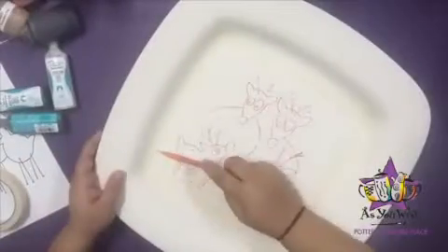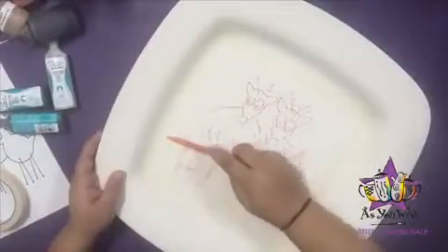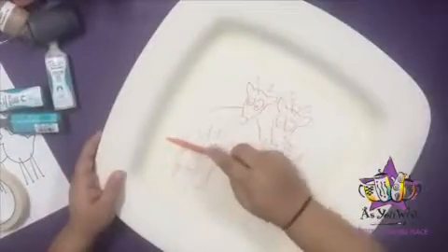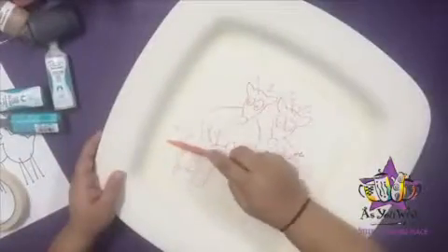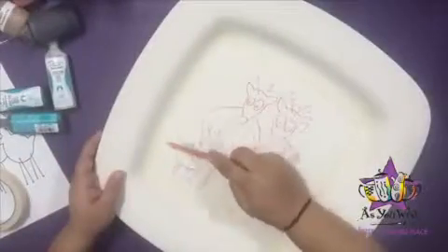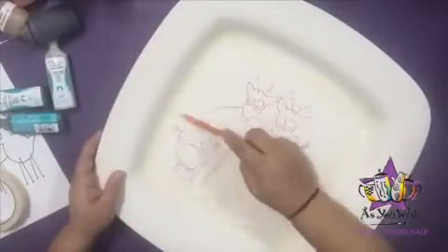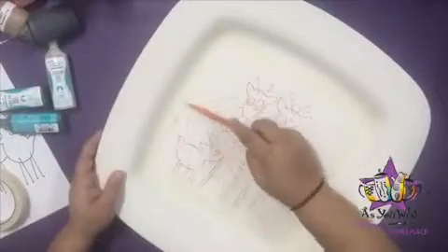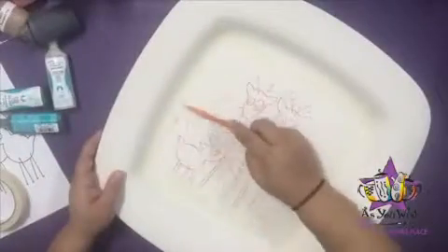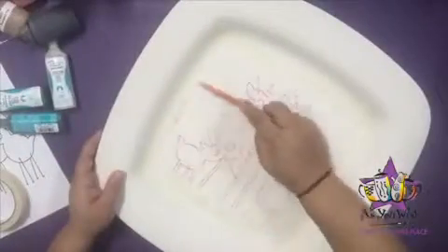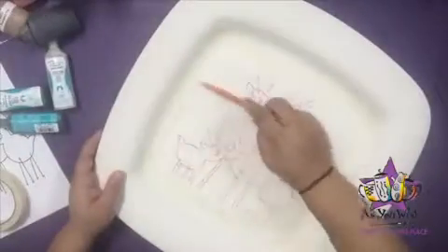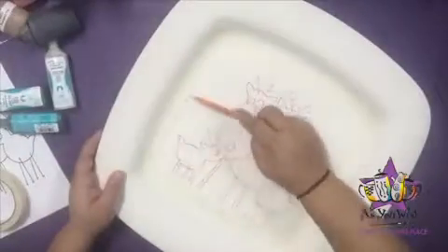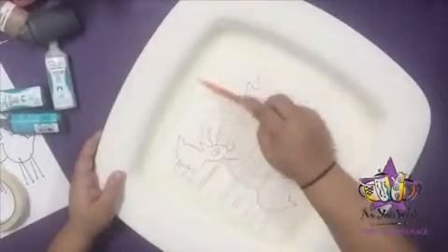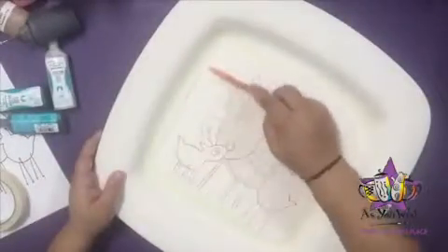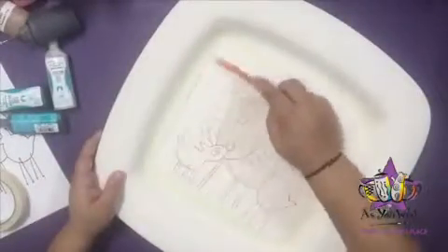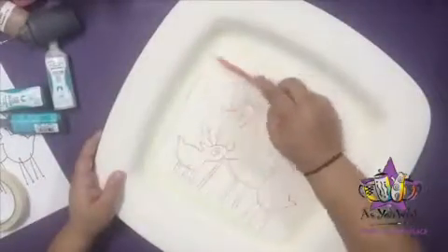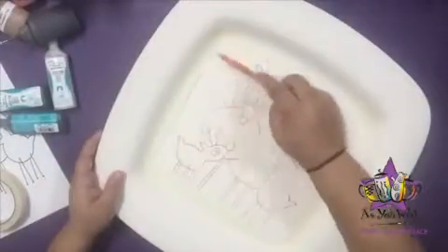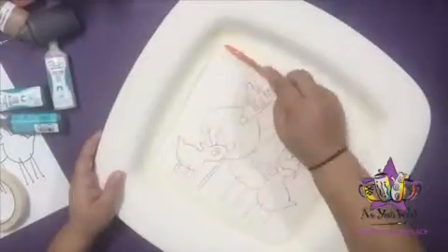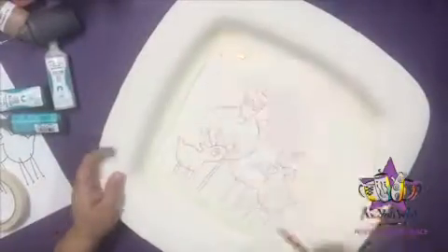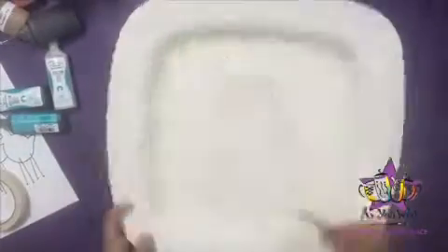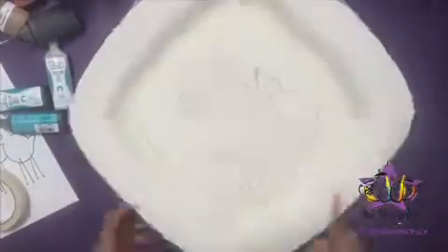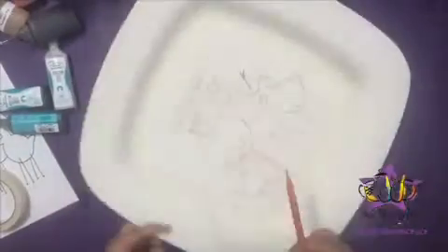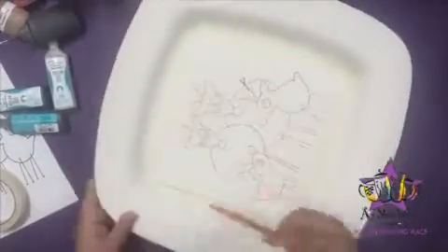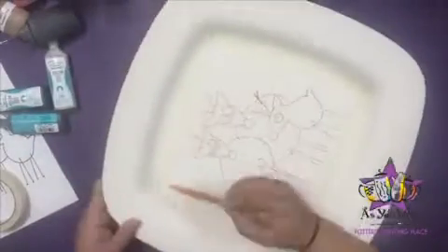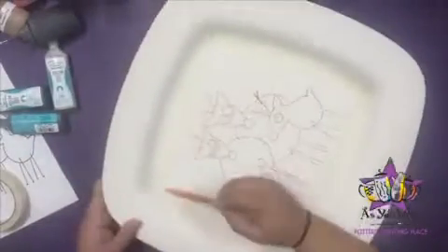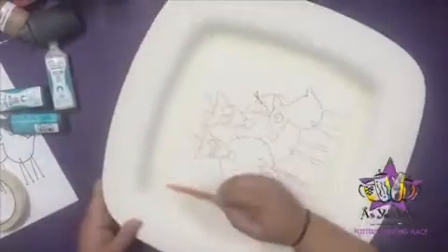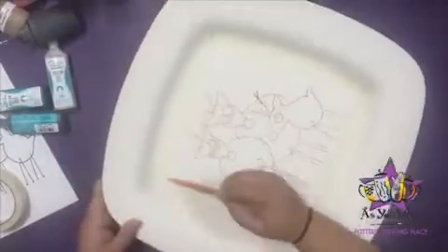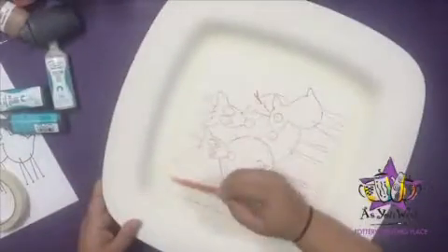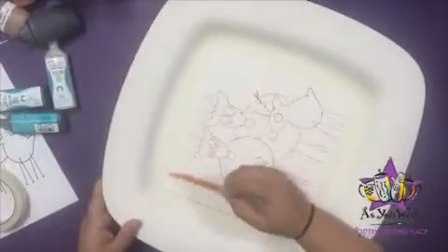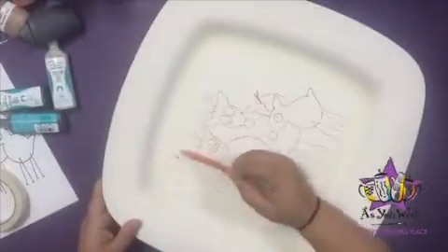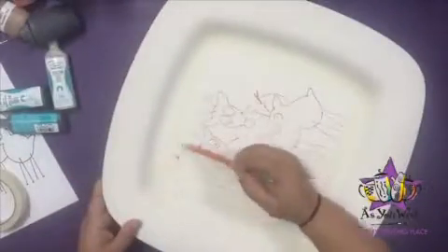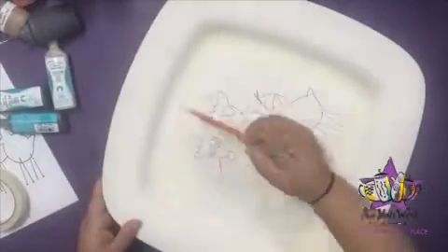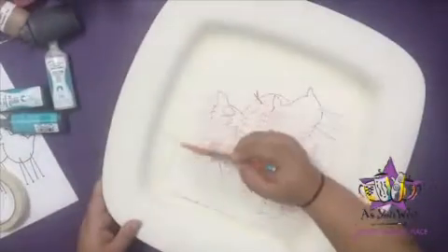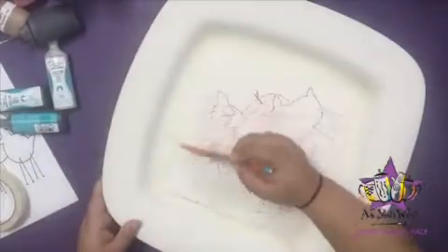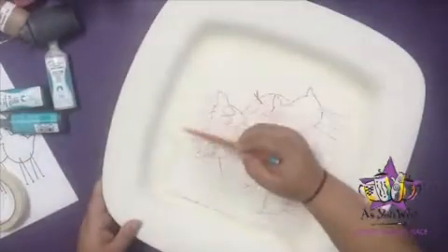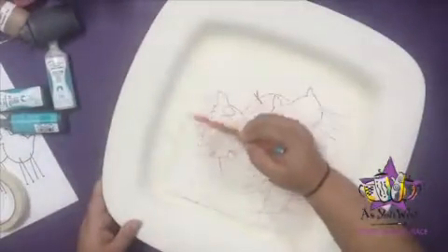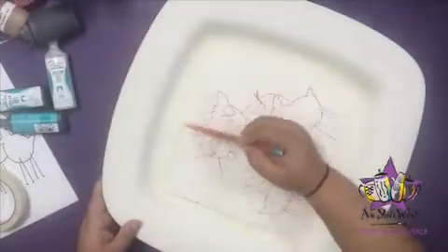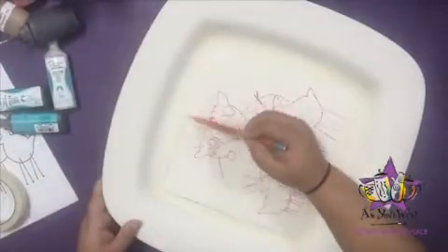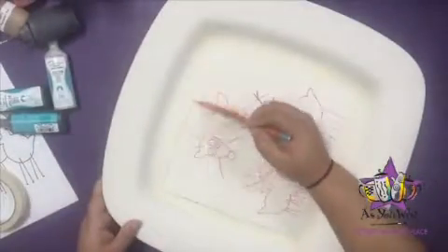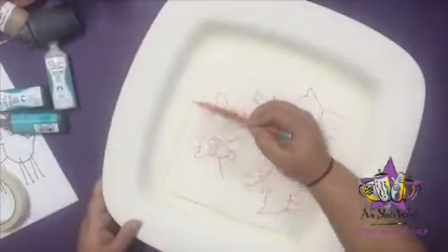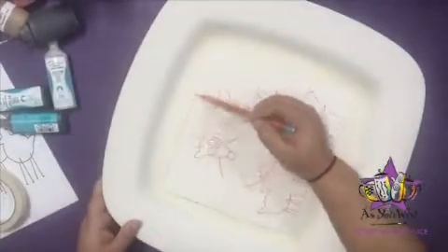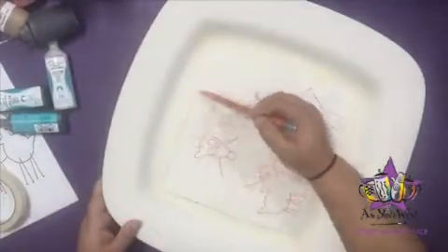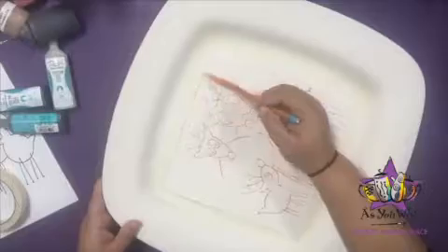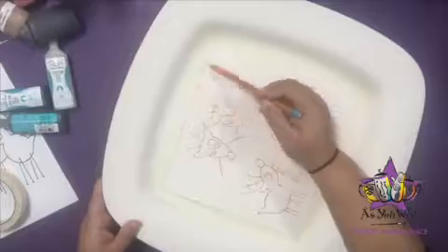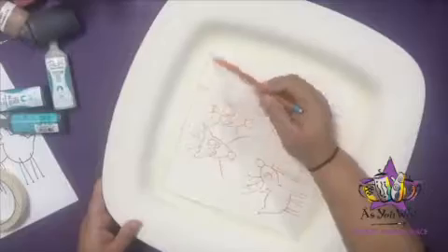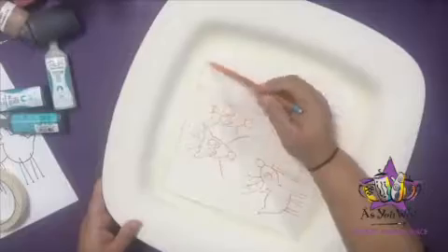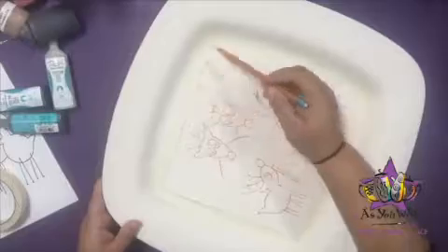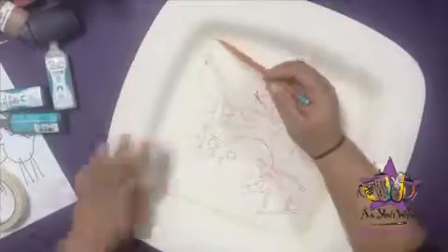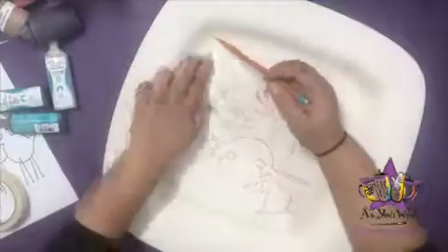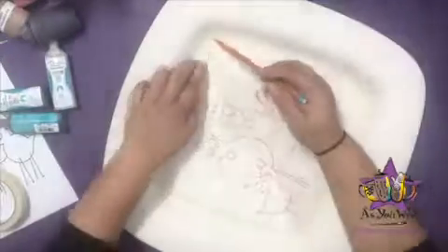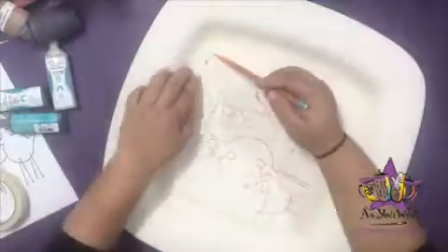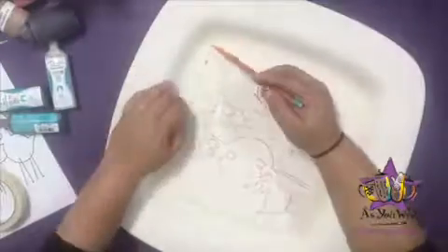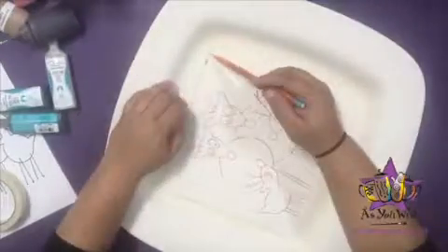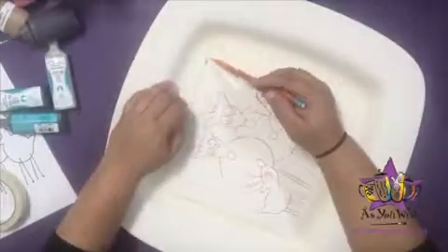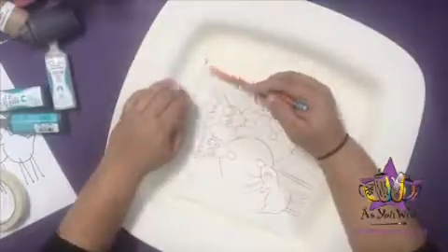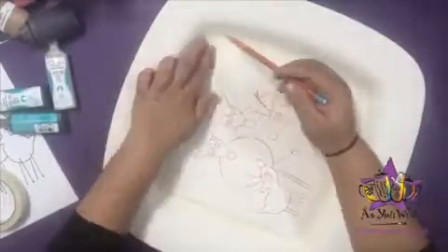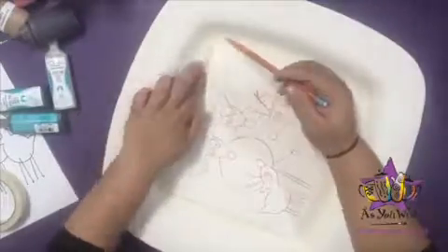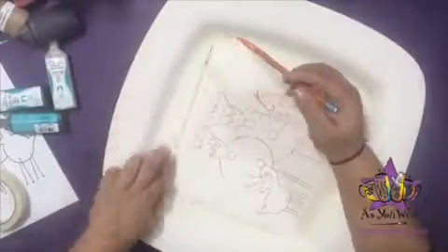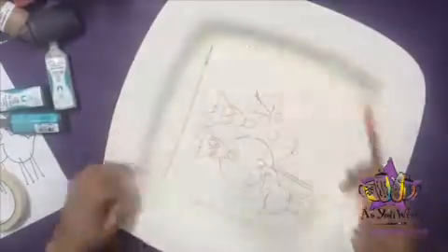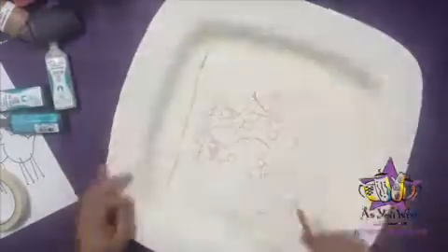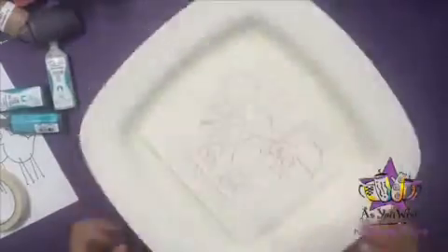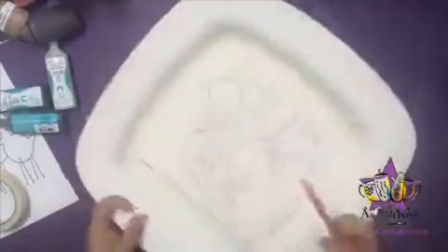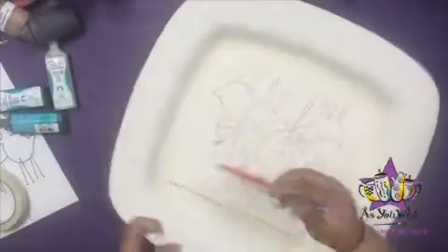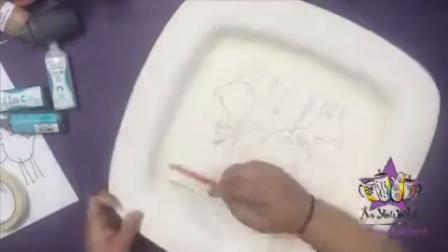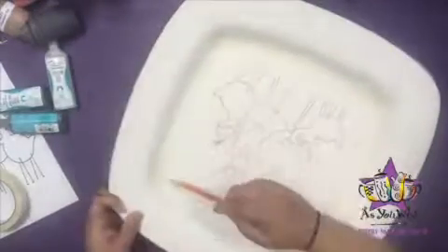With a pencil, follow along the inside edge of the masking tape square to draw a guideline and create a border from the center.